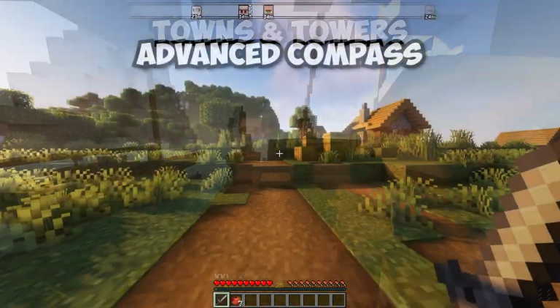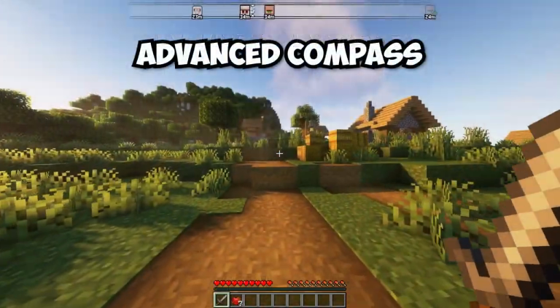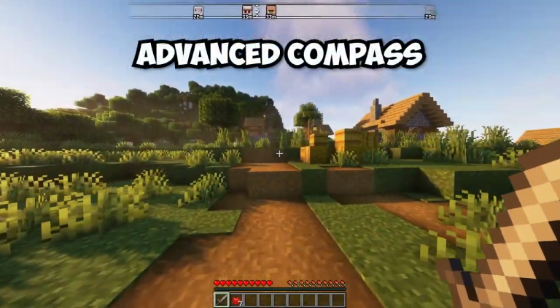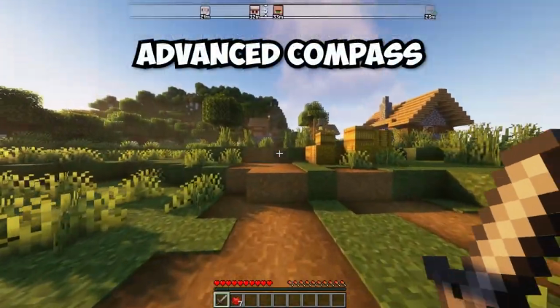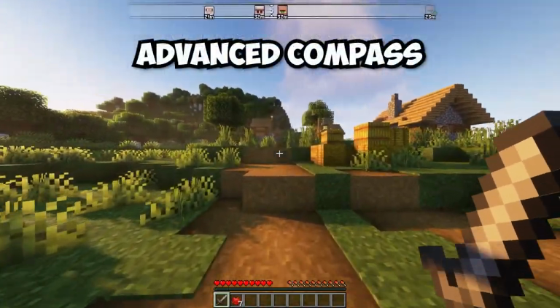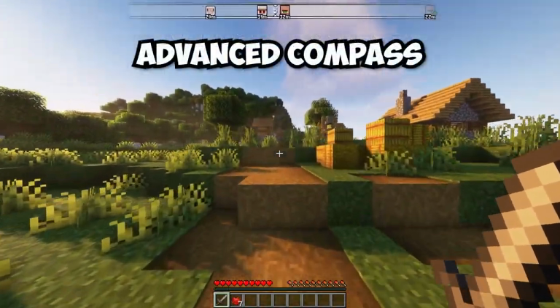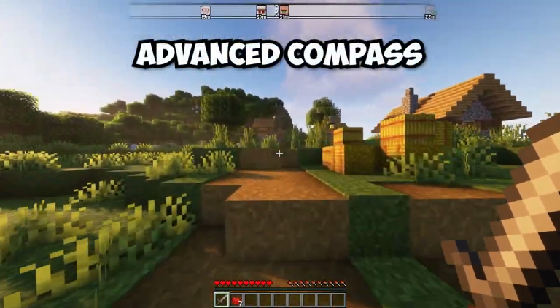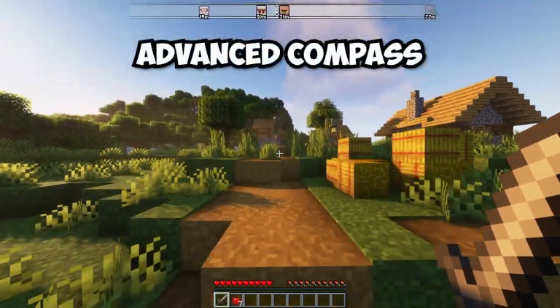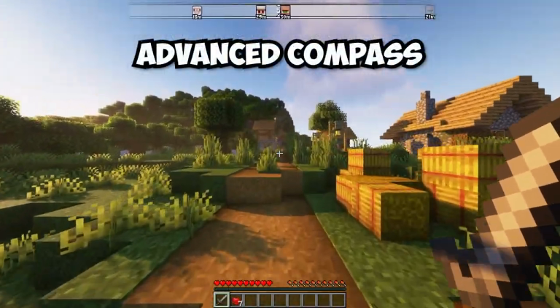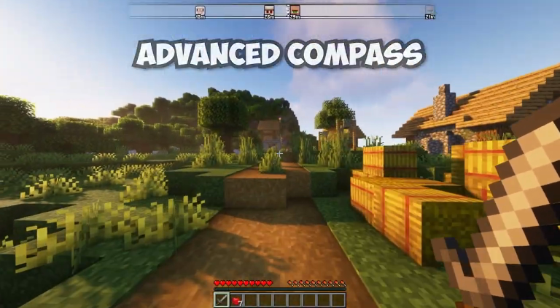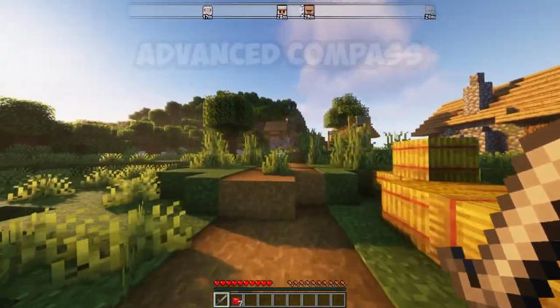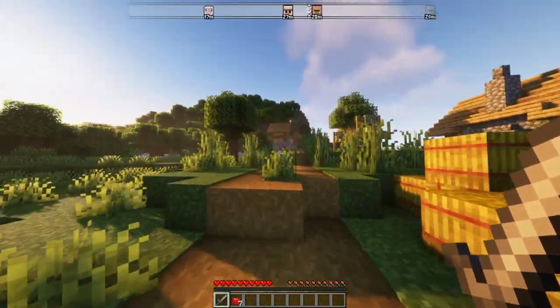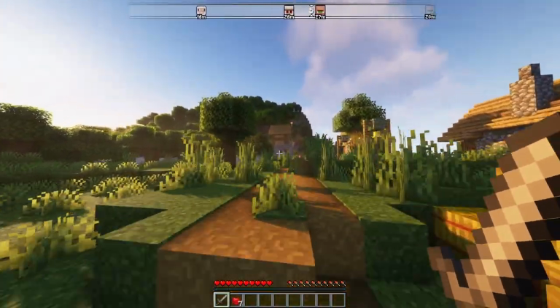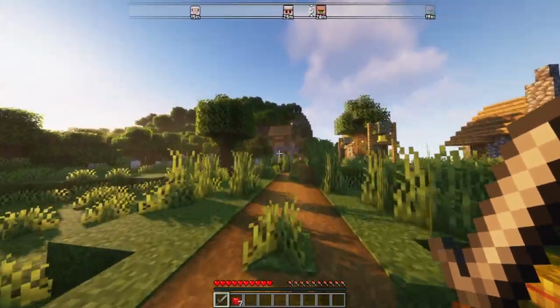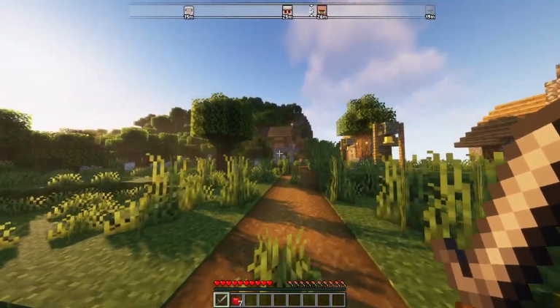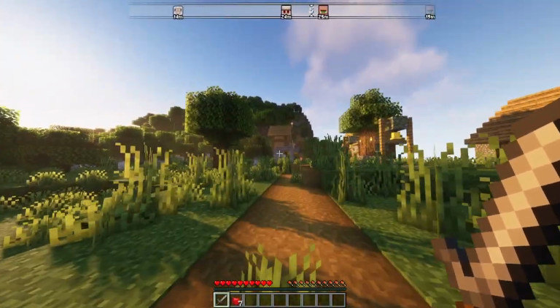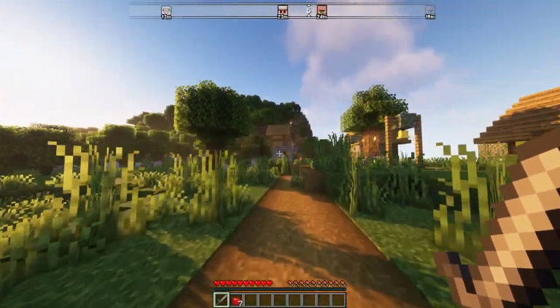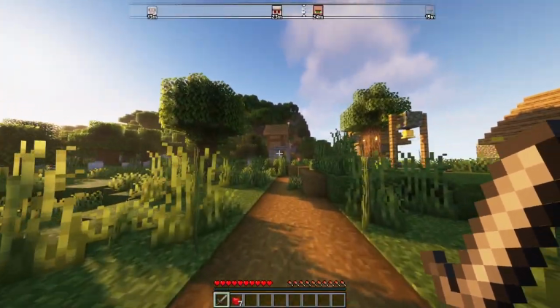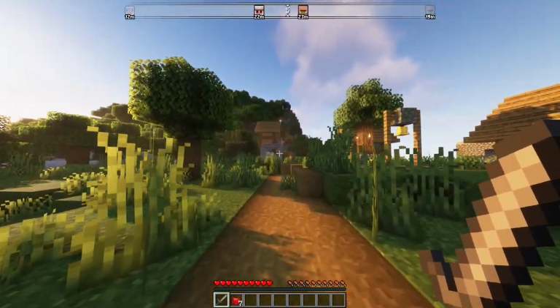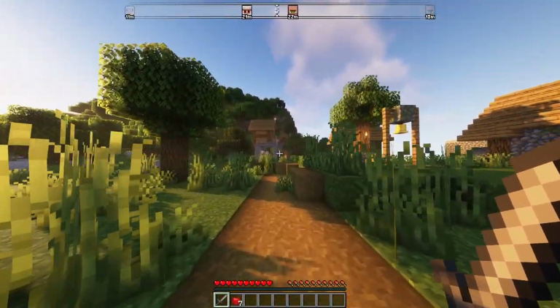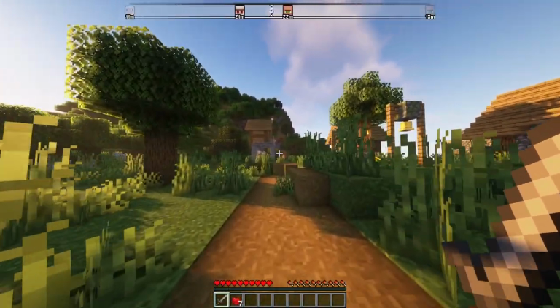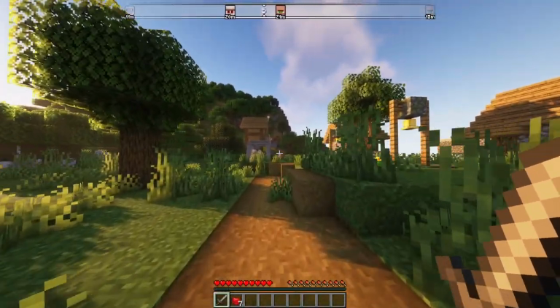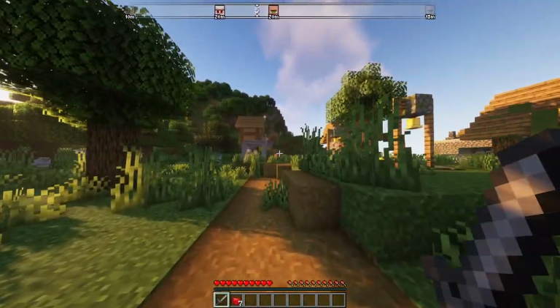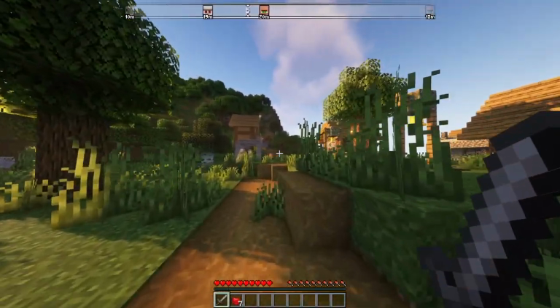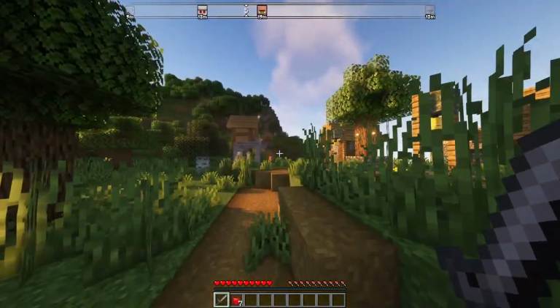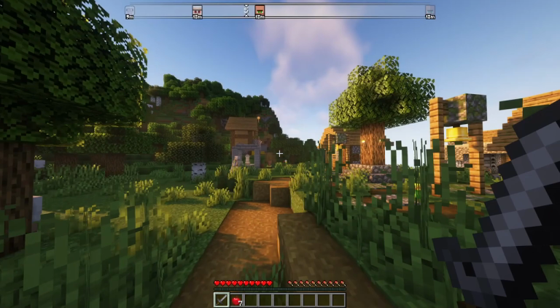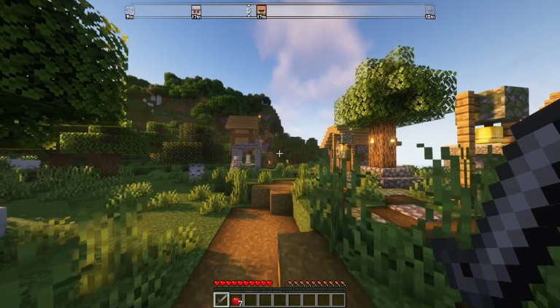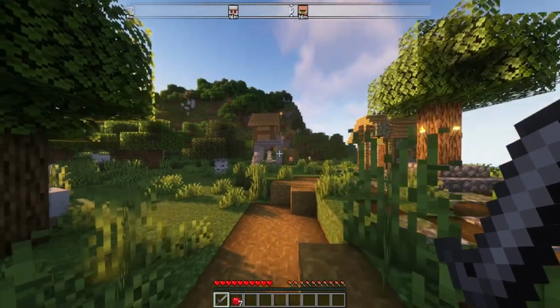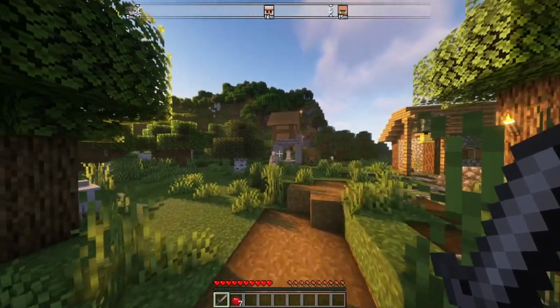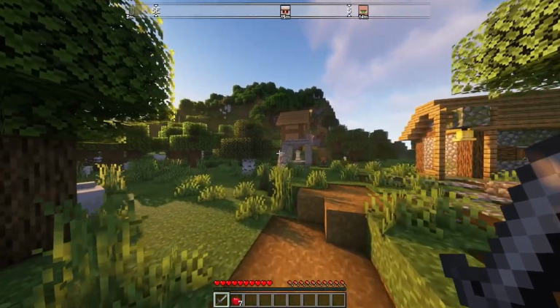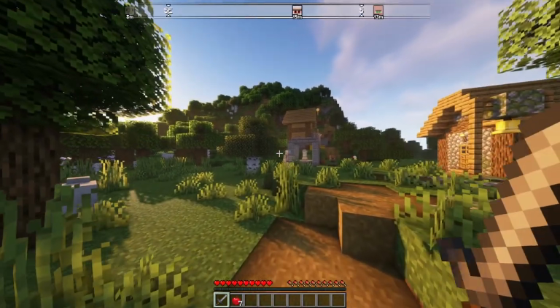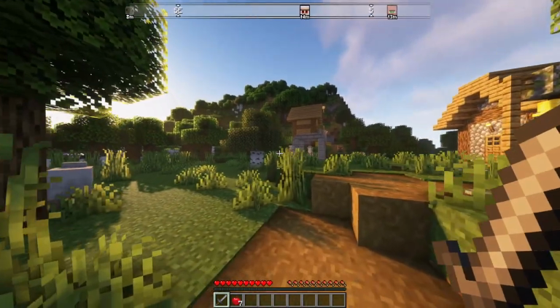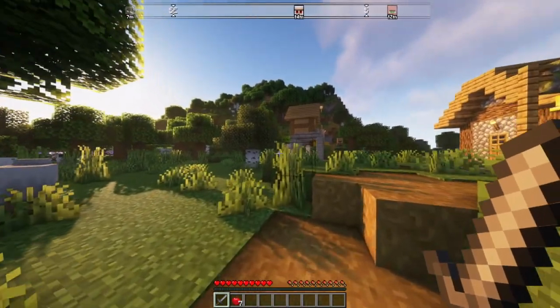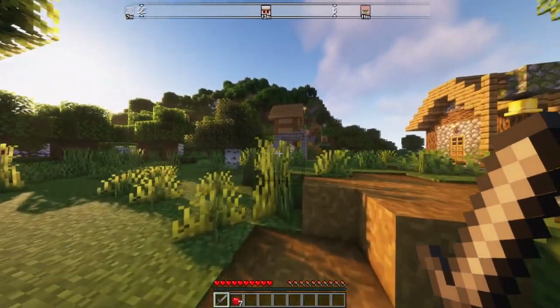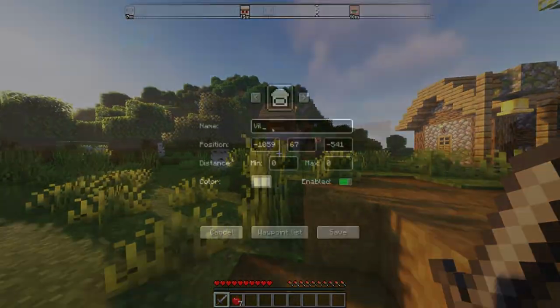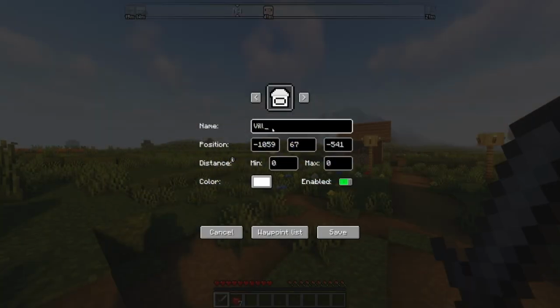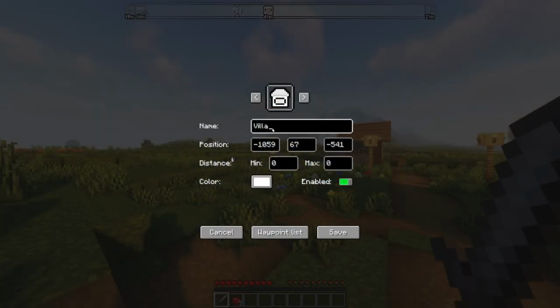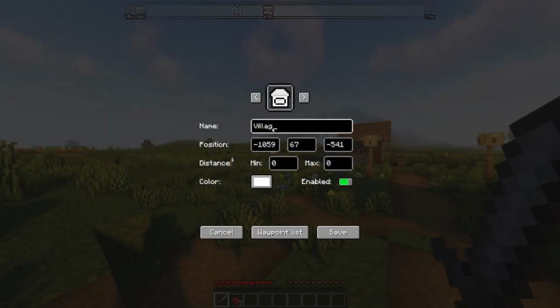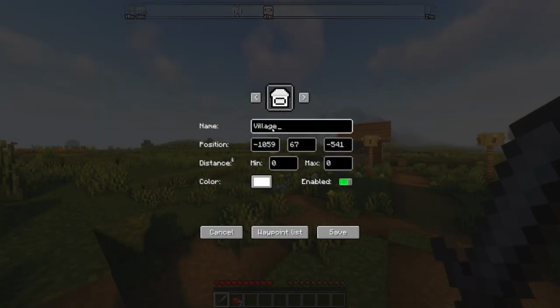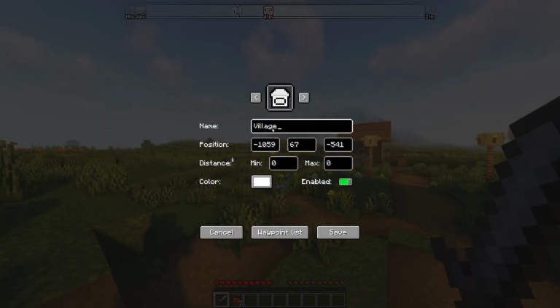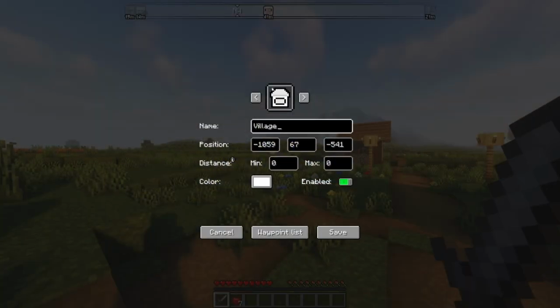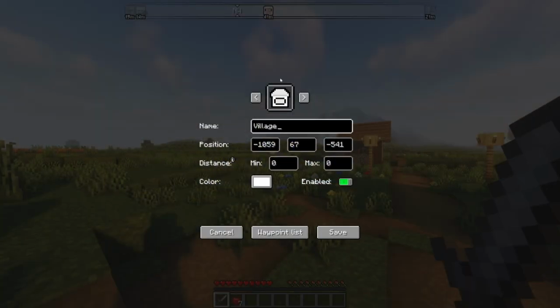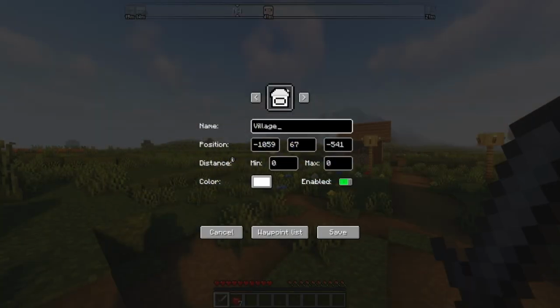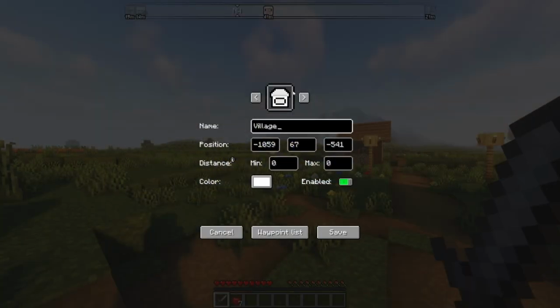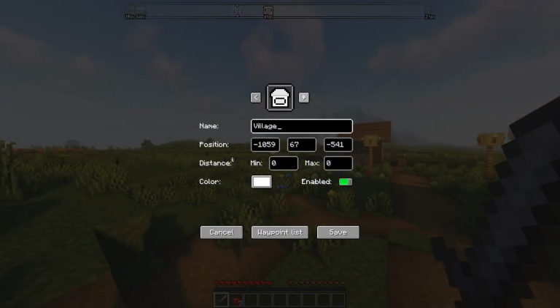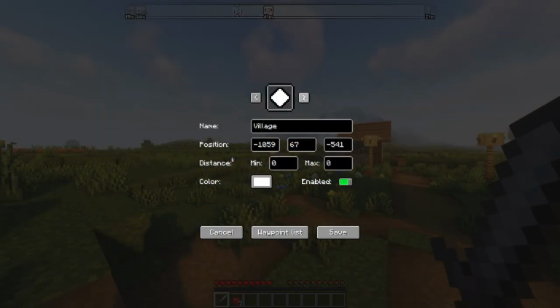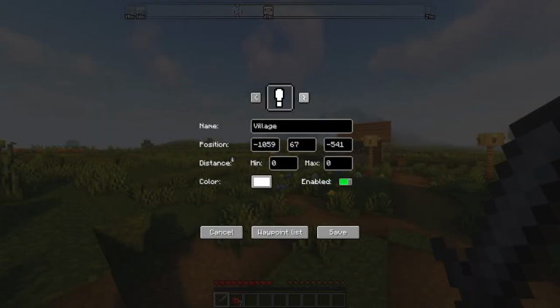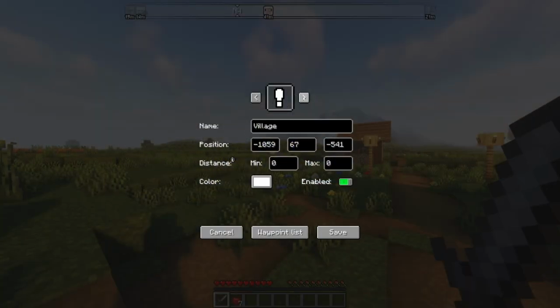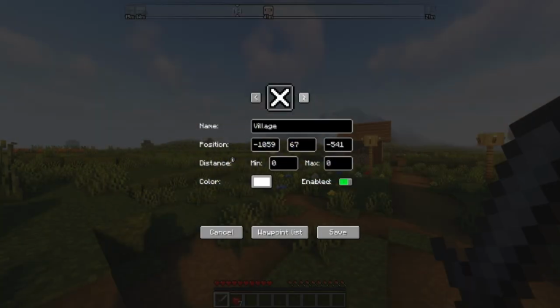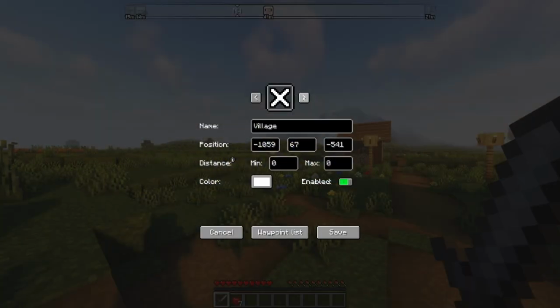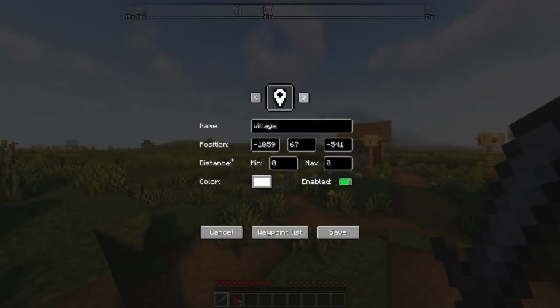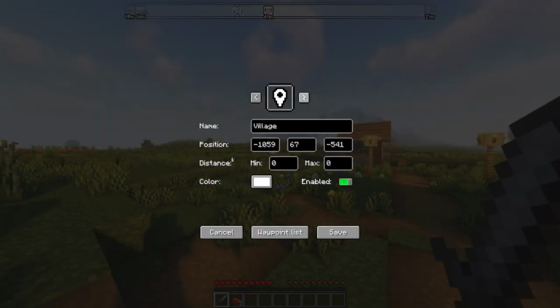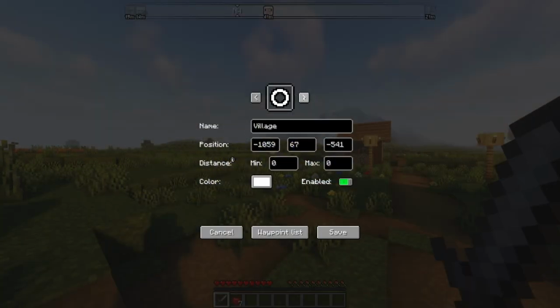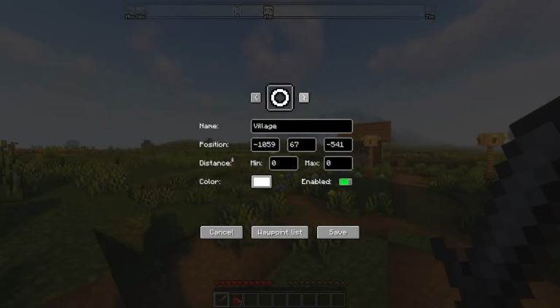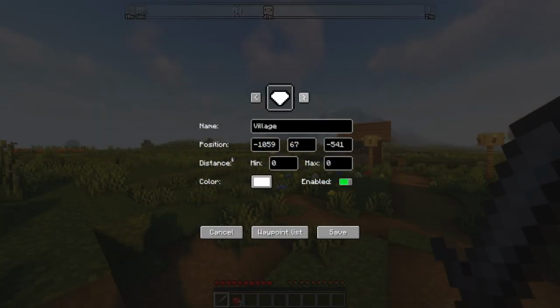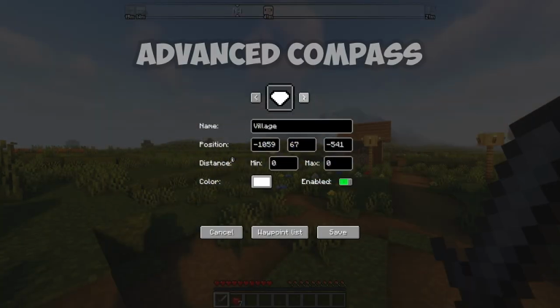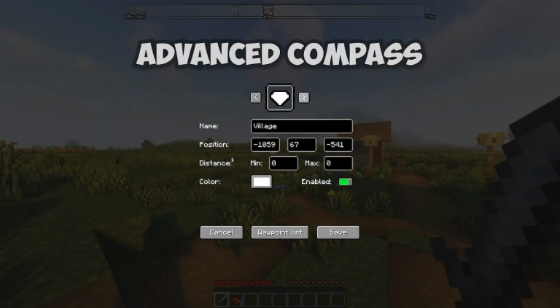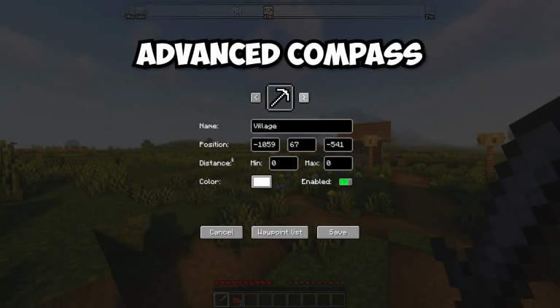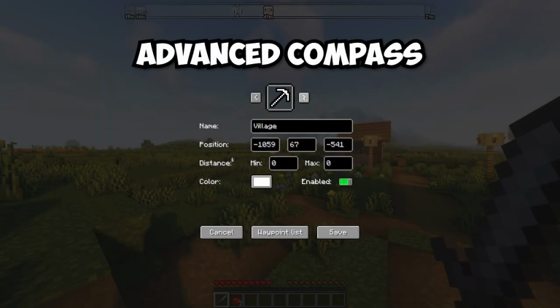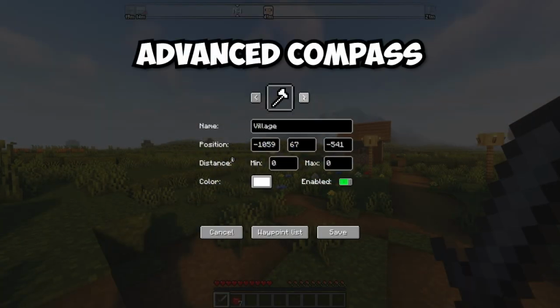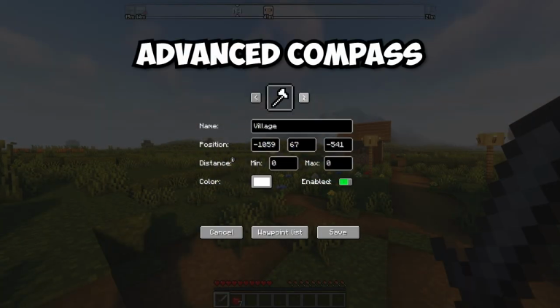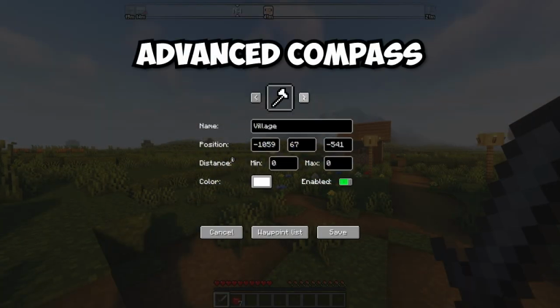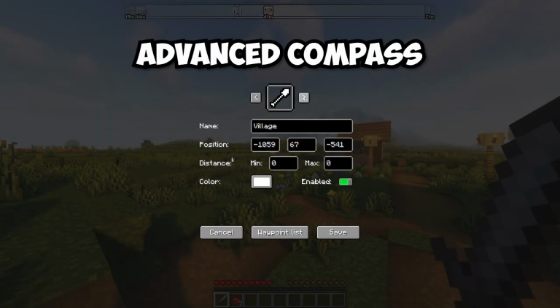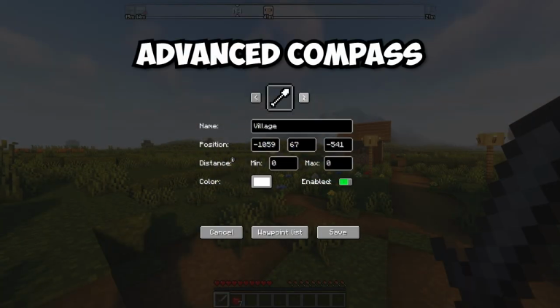The Advanced Compass mod adds an RPG style compass to the top of the screen. This mod also allows you to set waypoints which will show up on the compass.